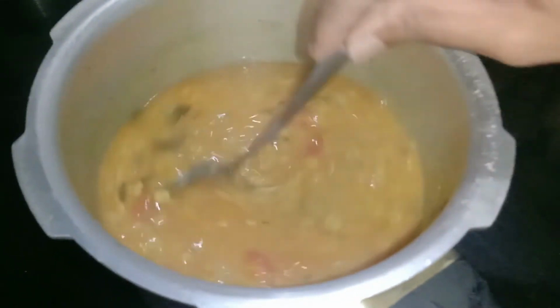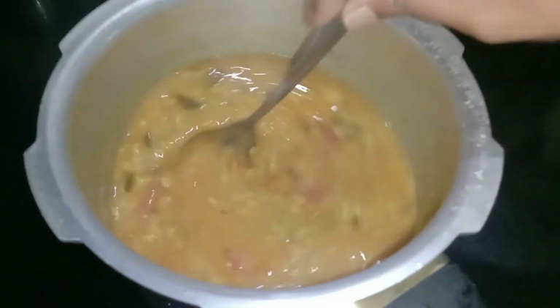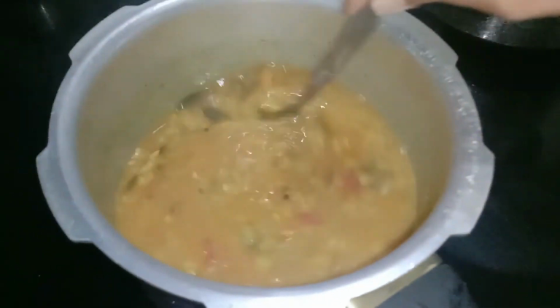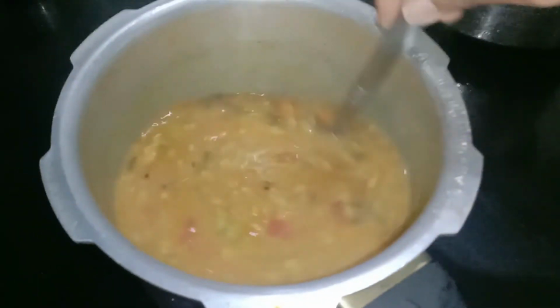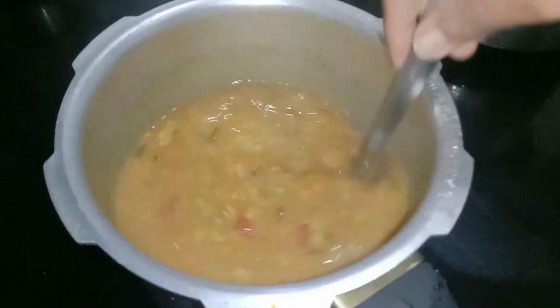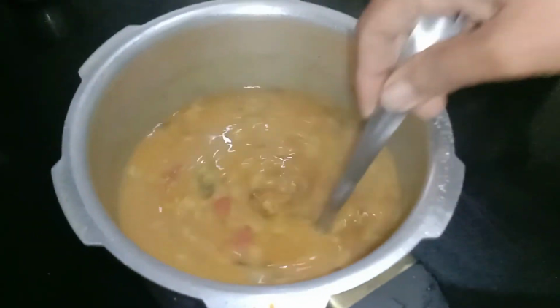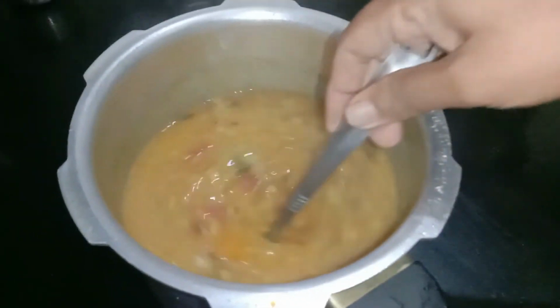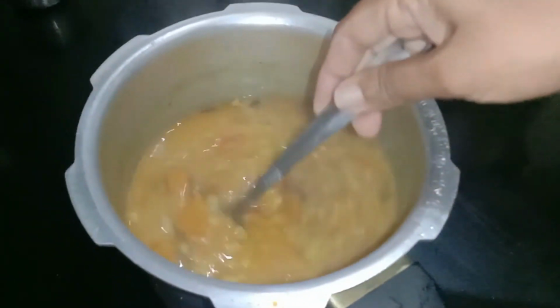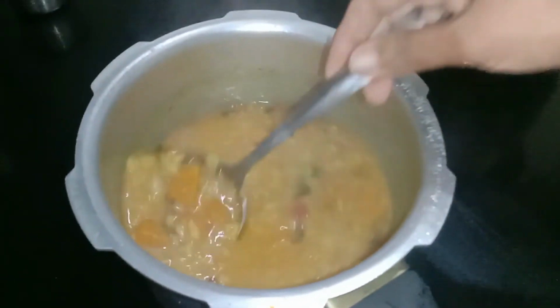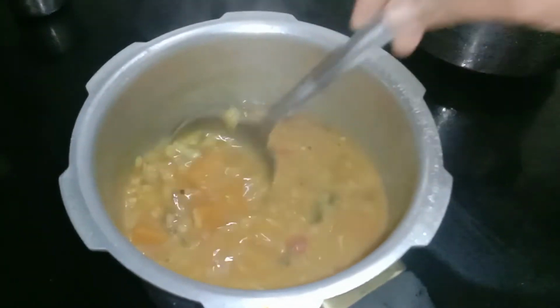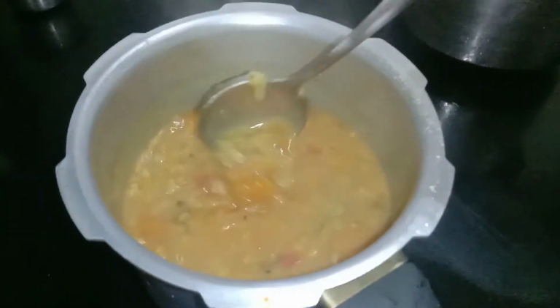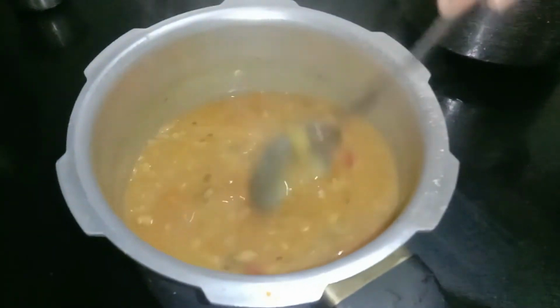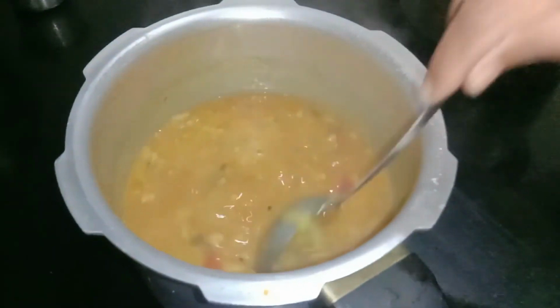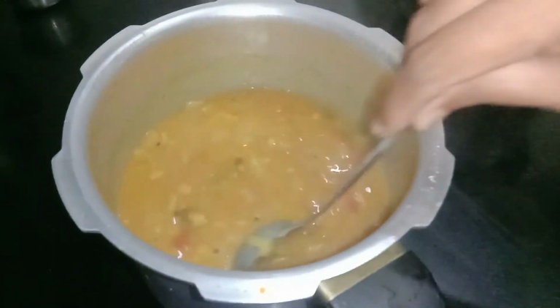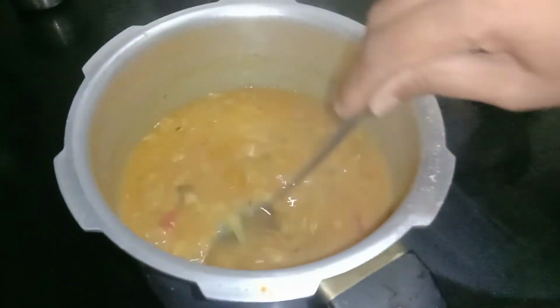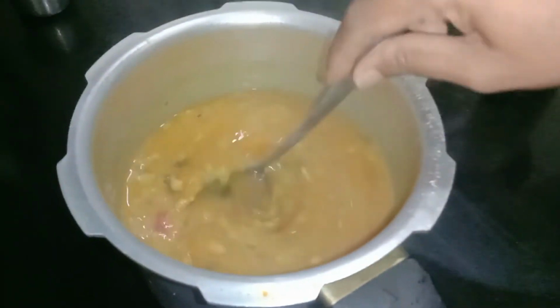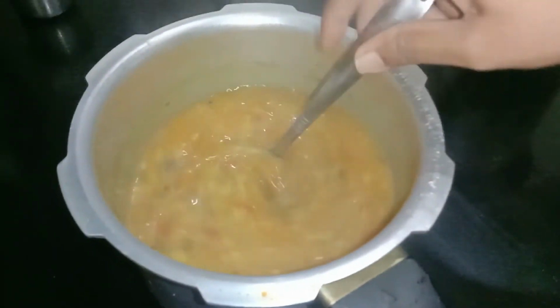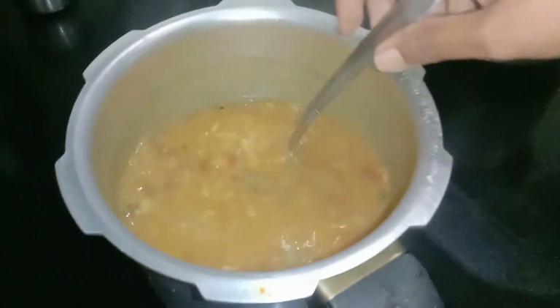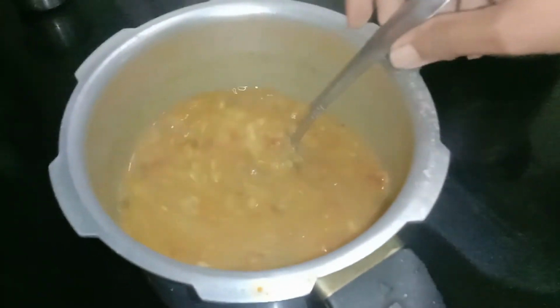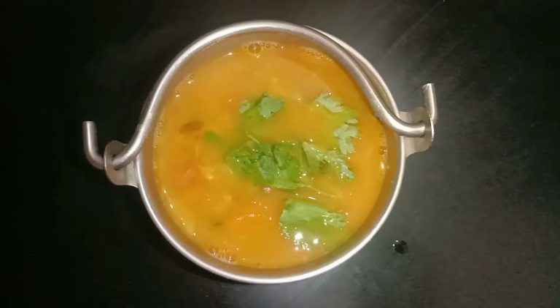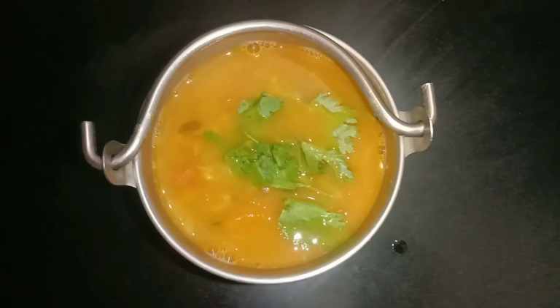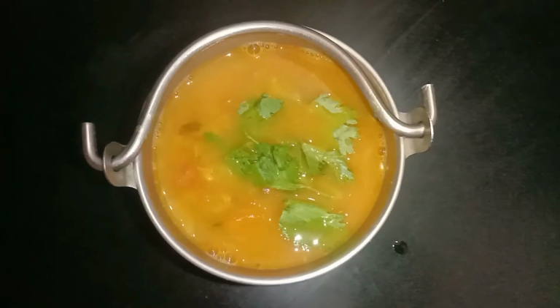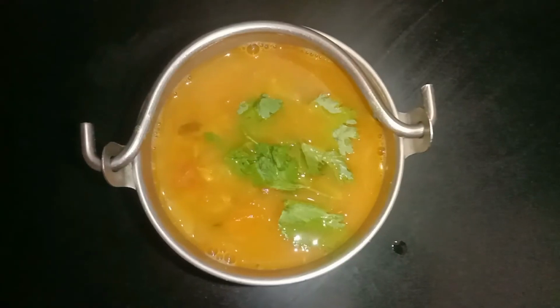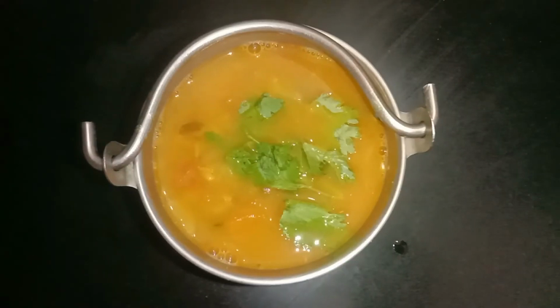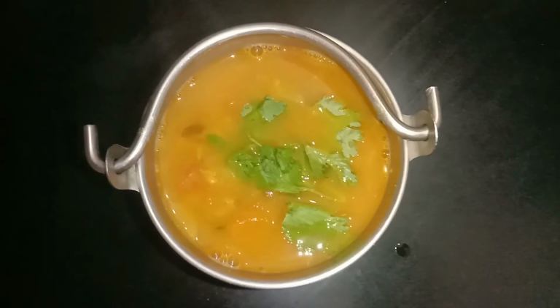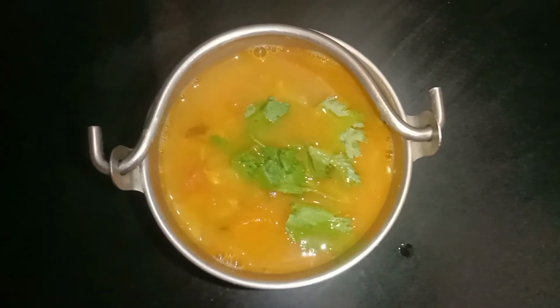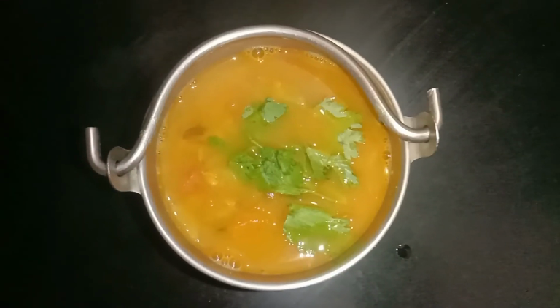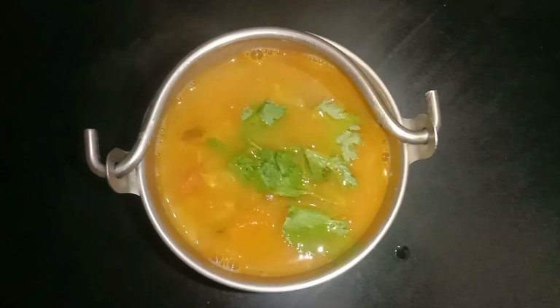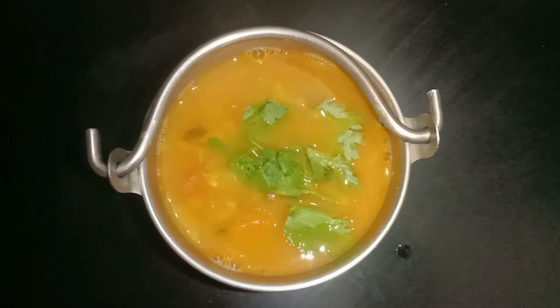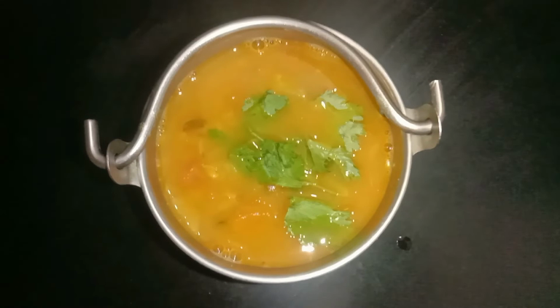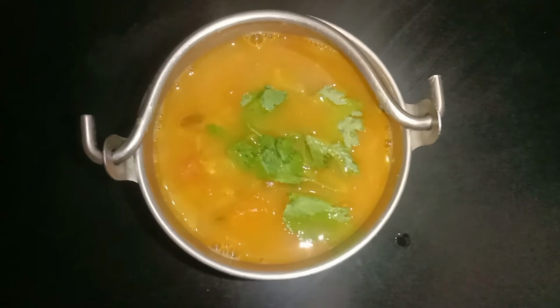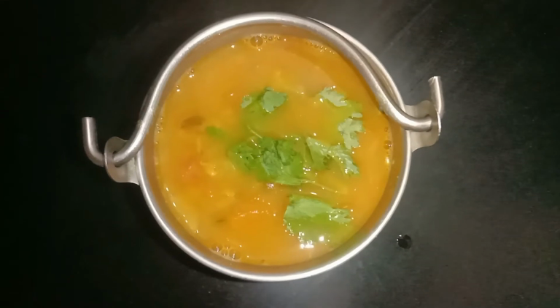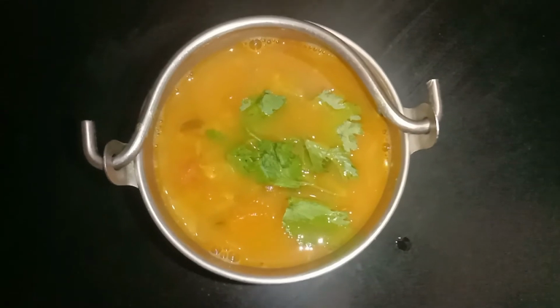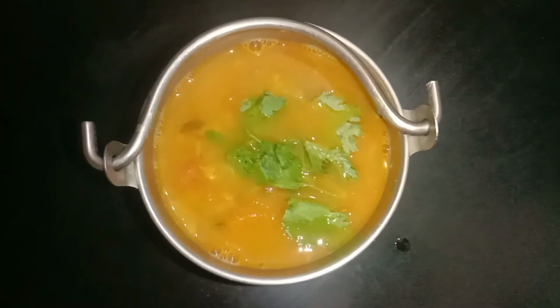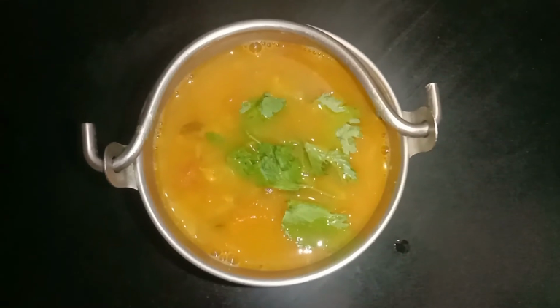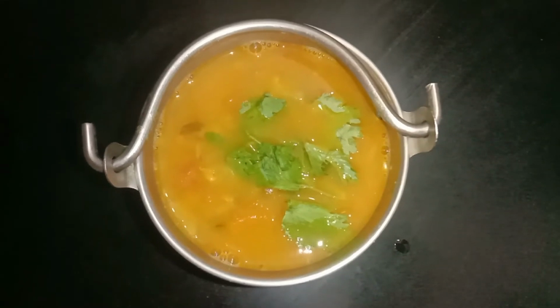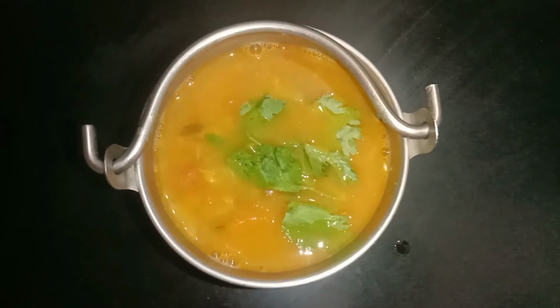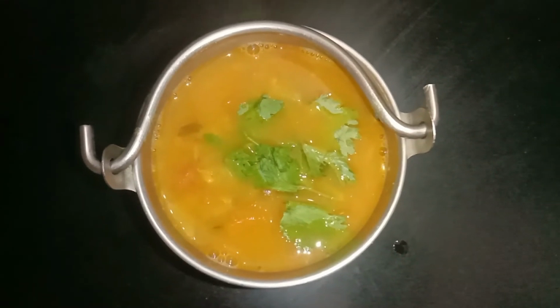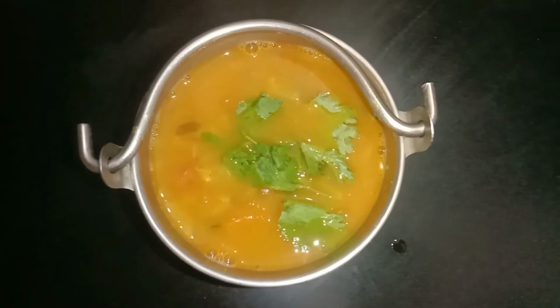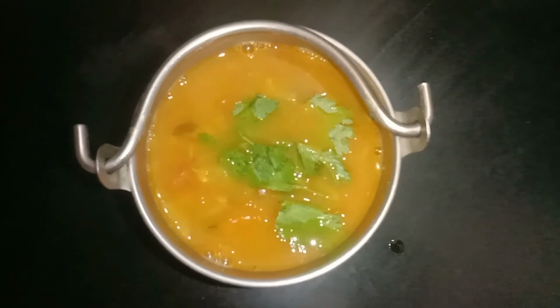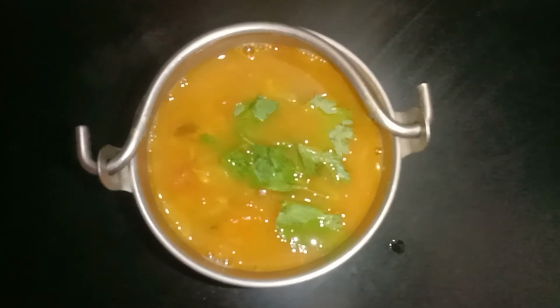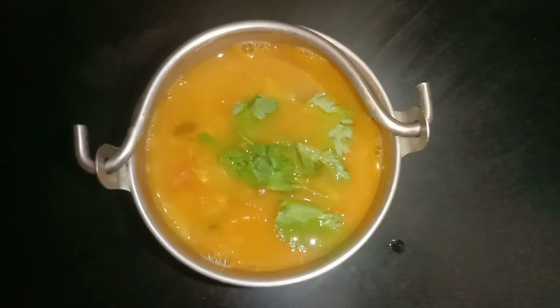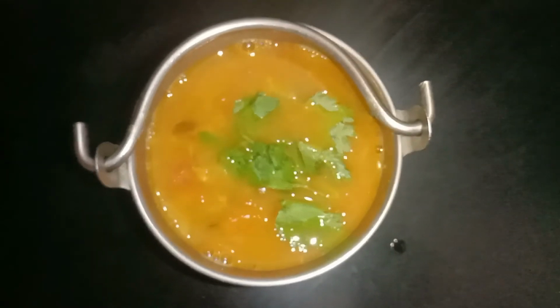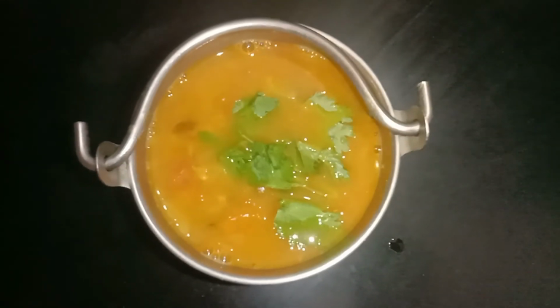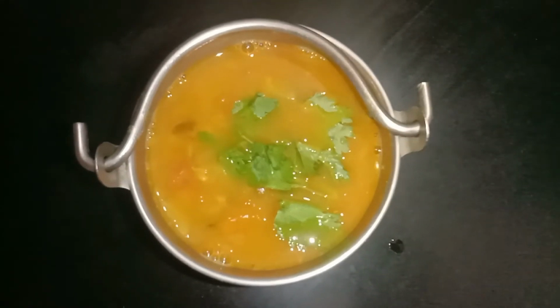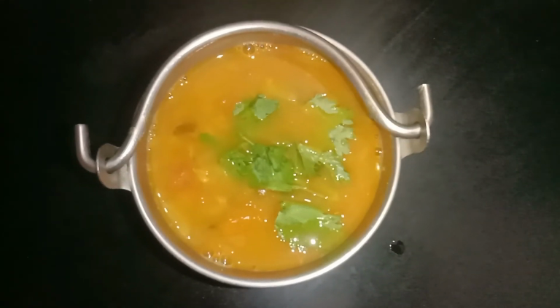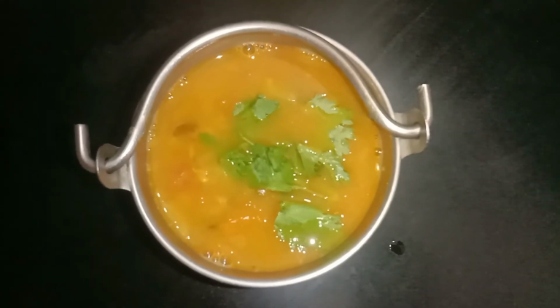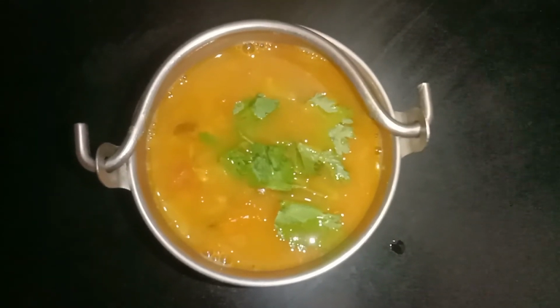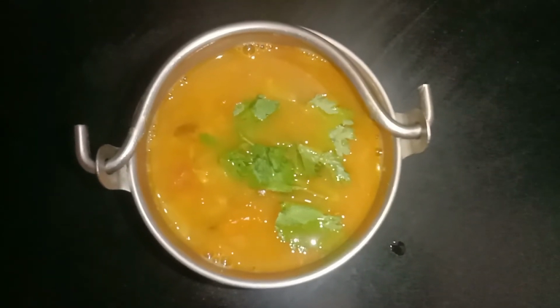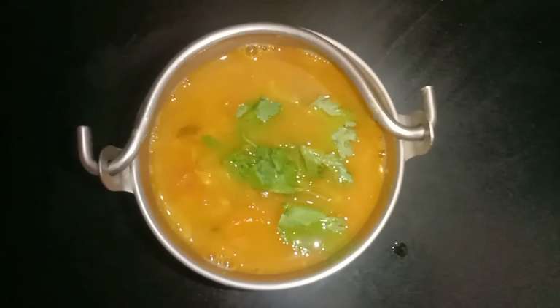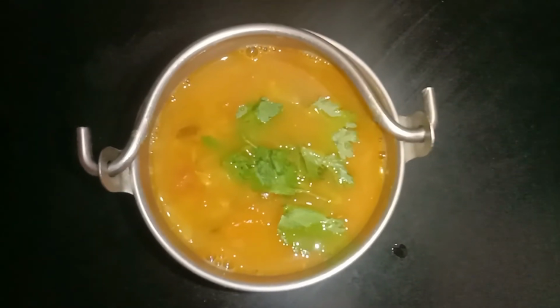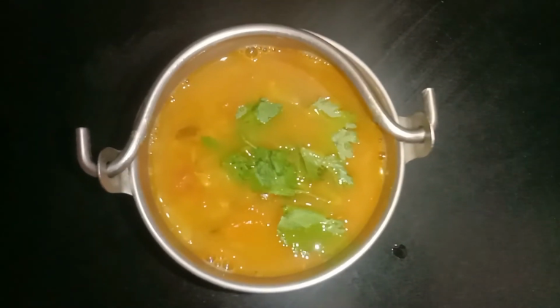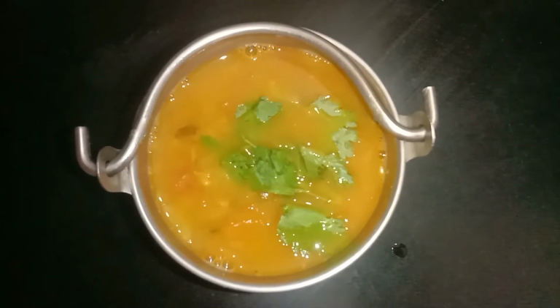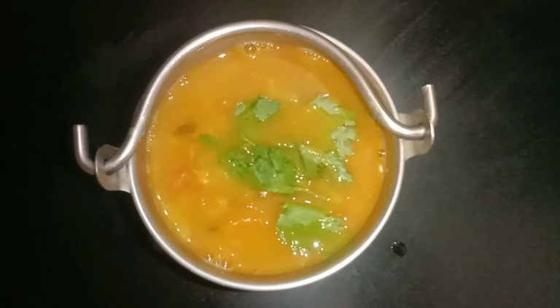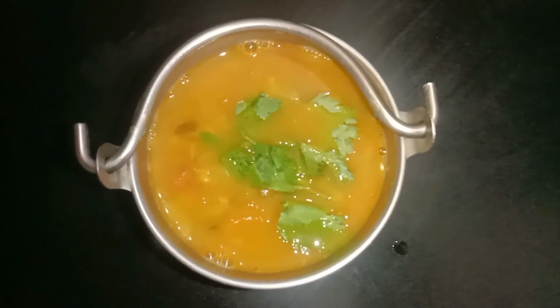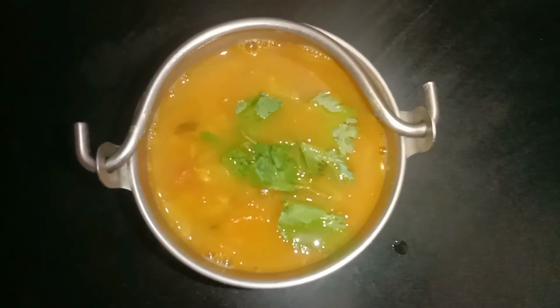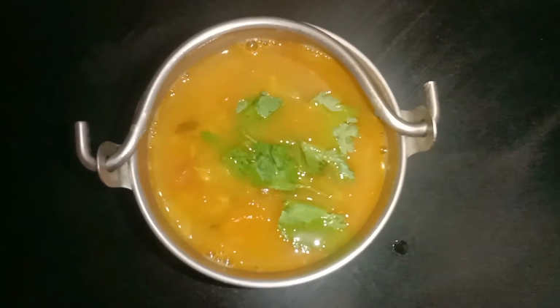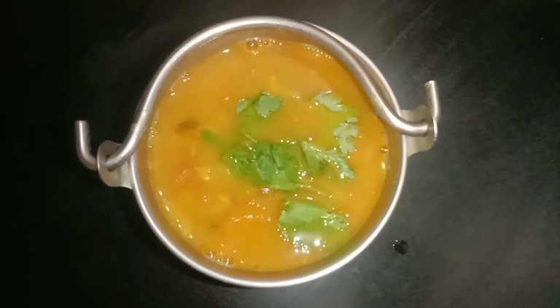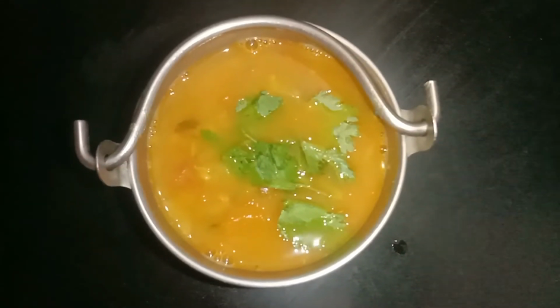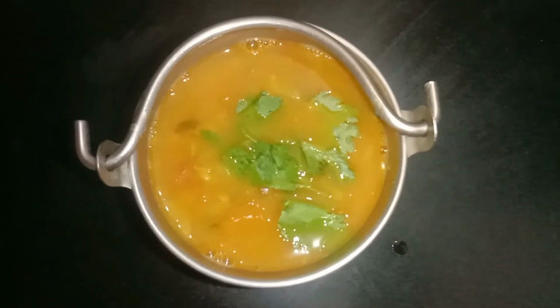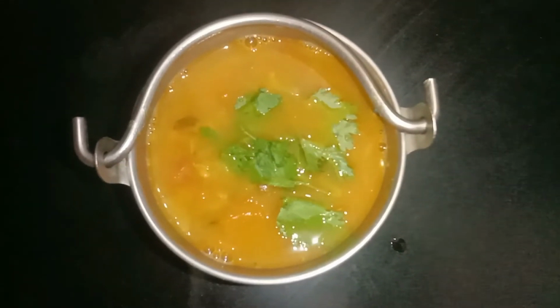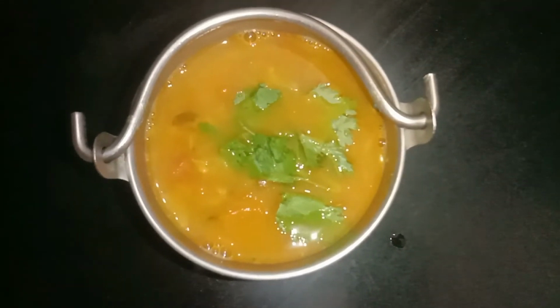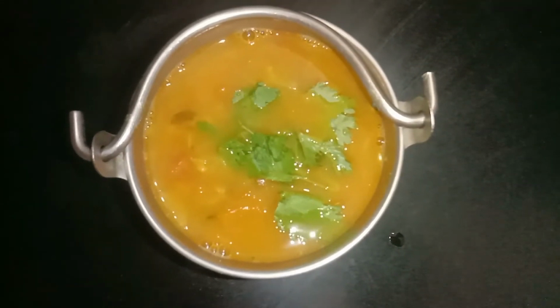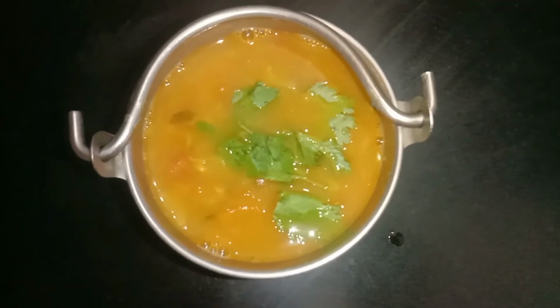Now we are ready for instant sambar. We will do it very easily.